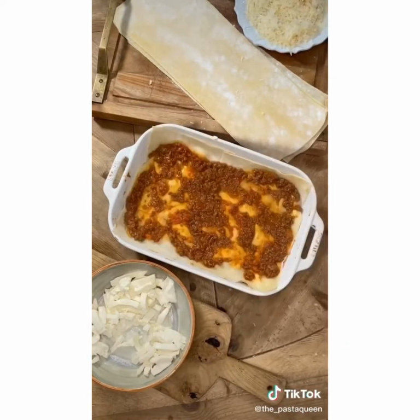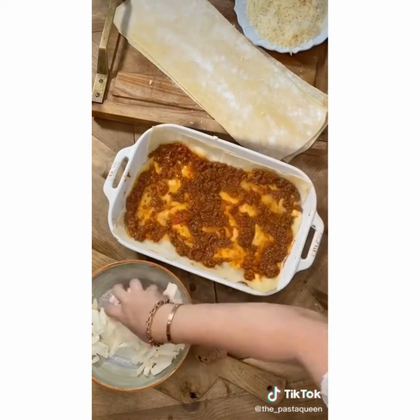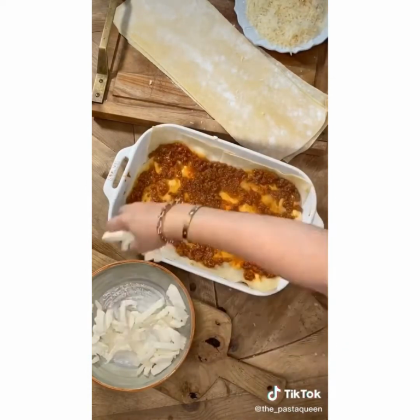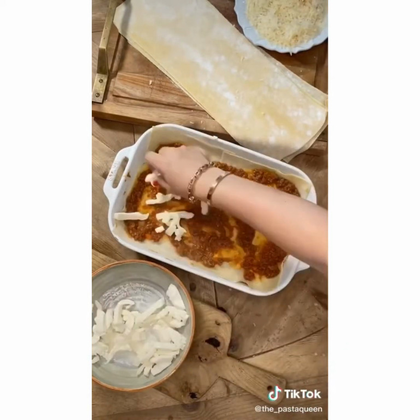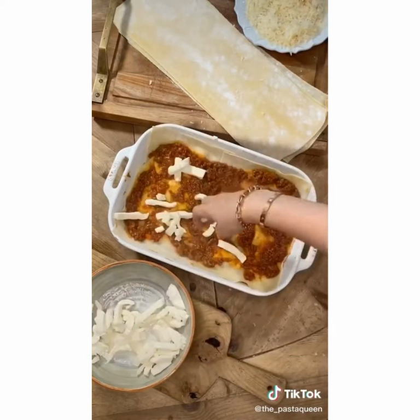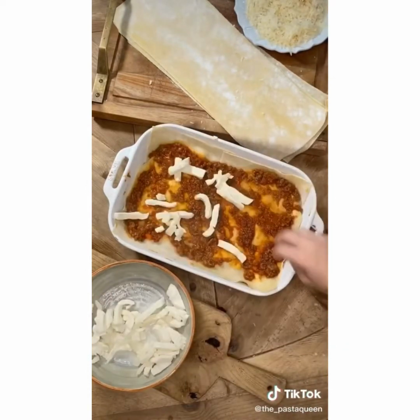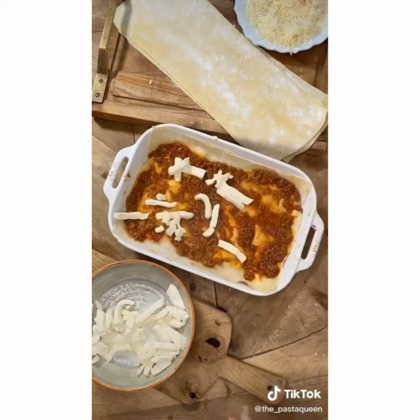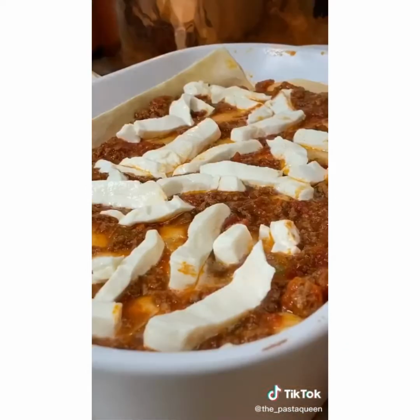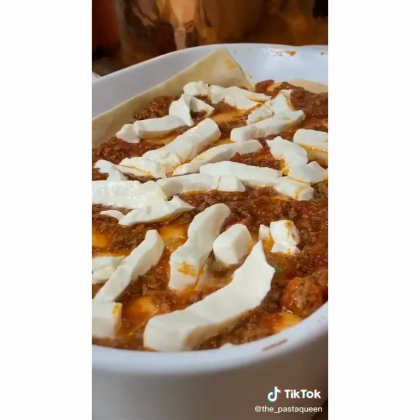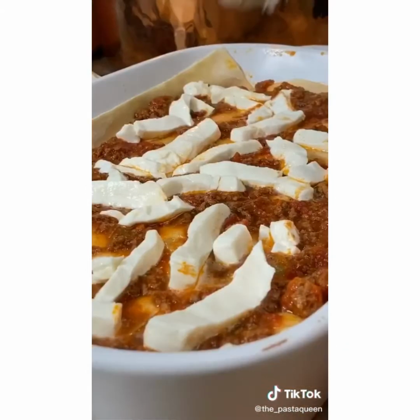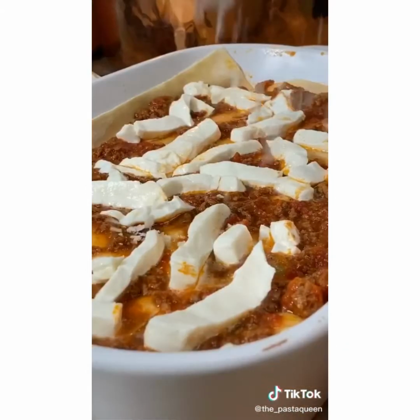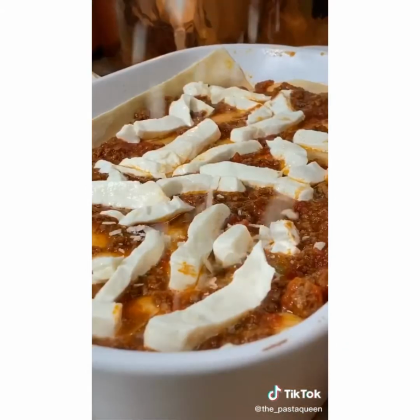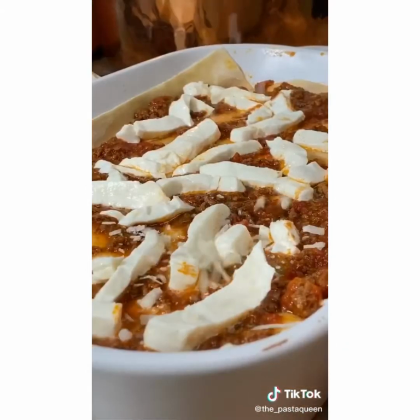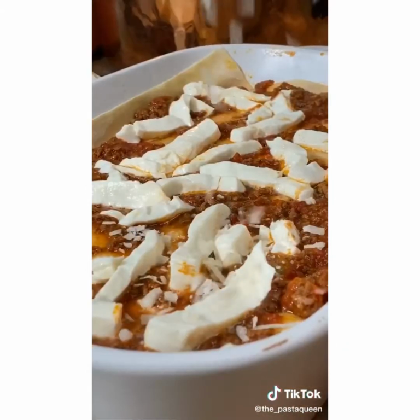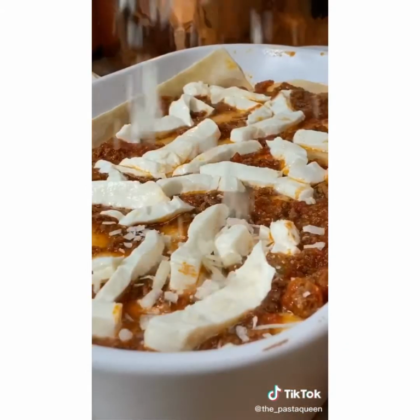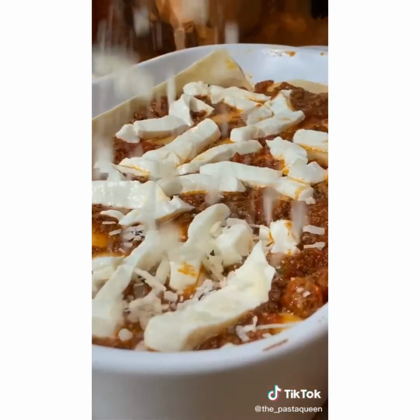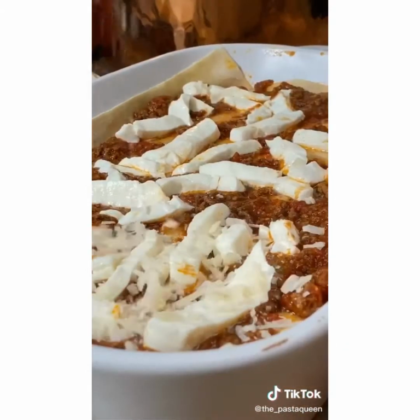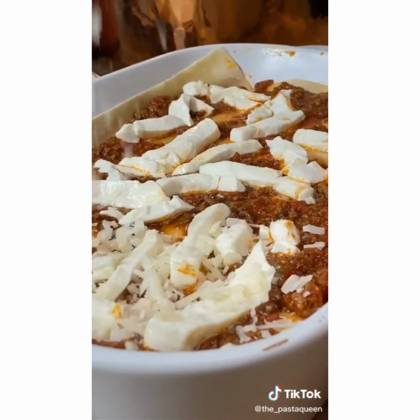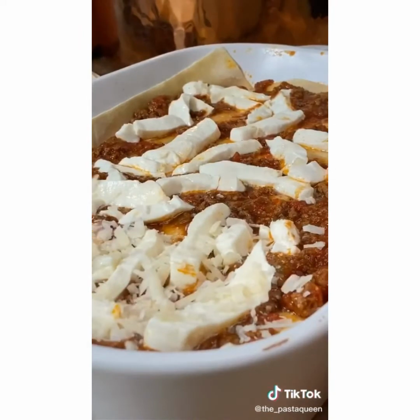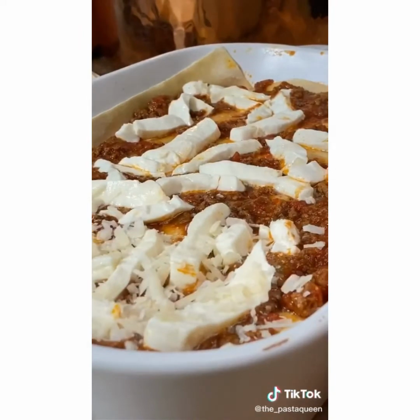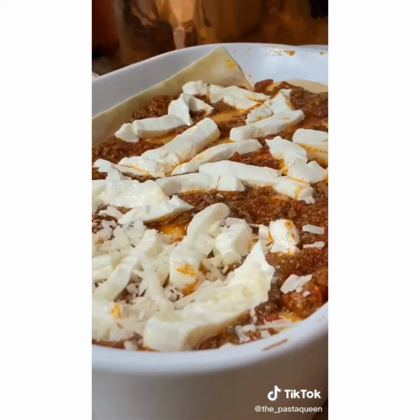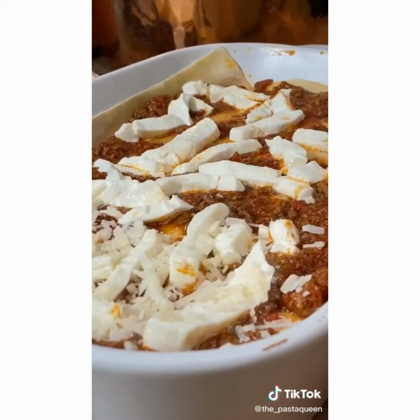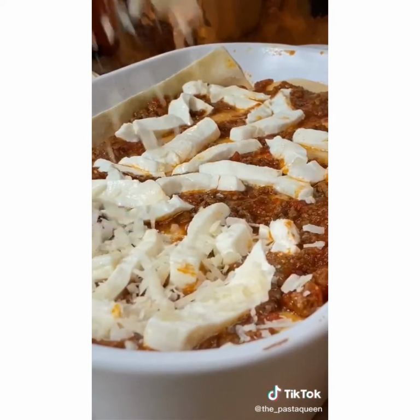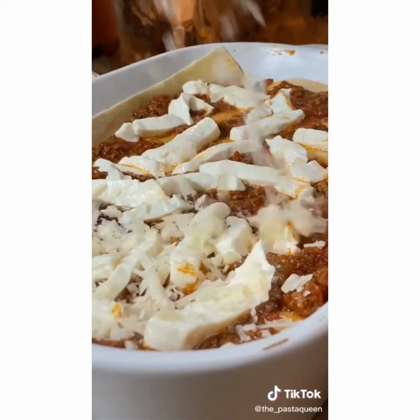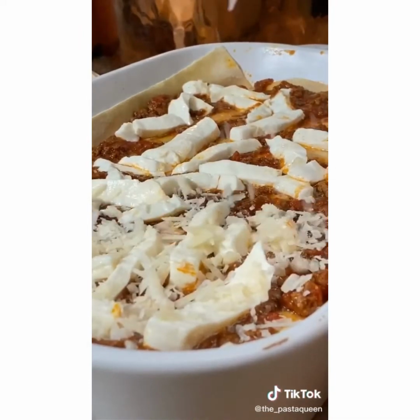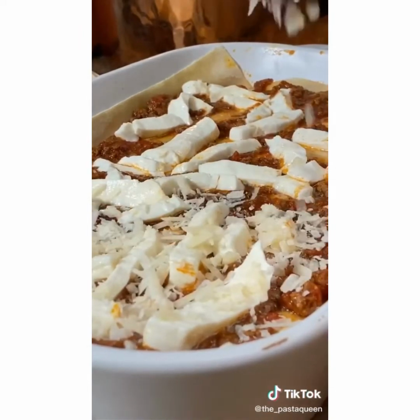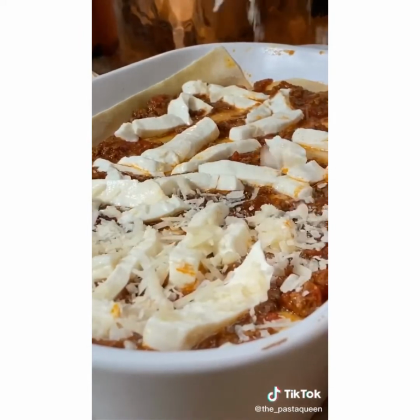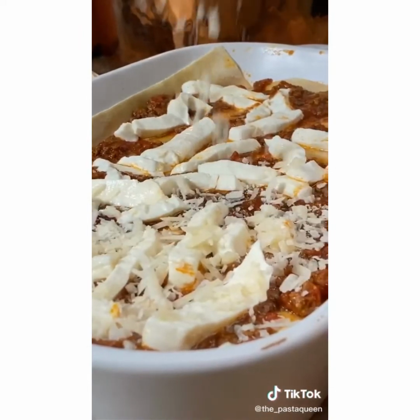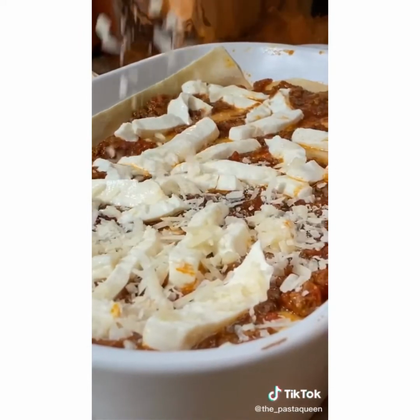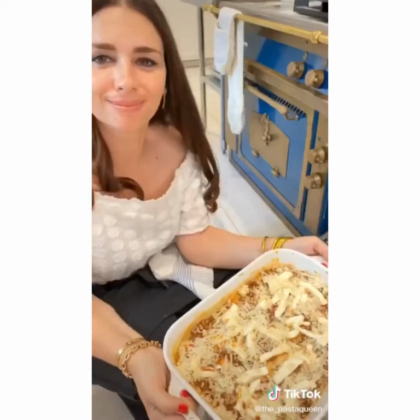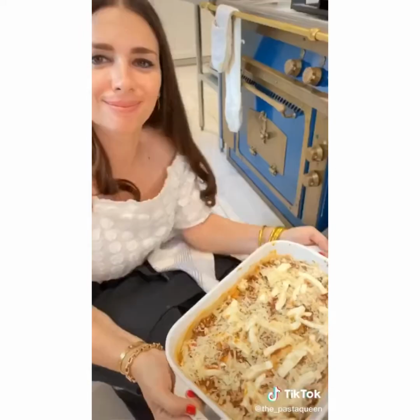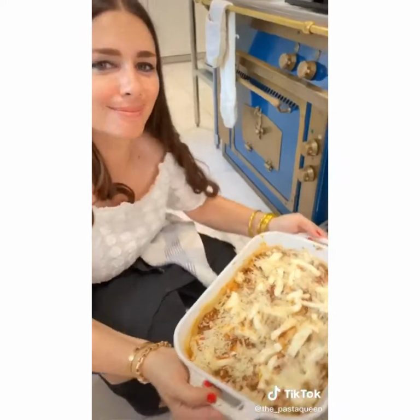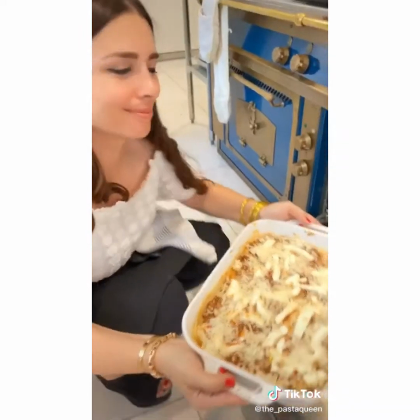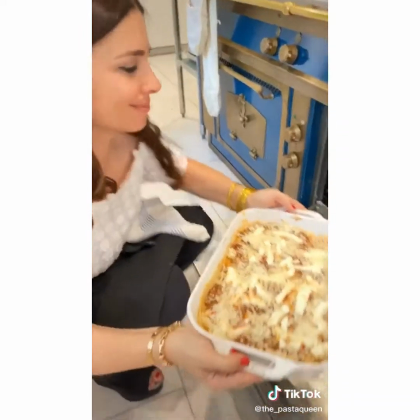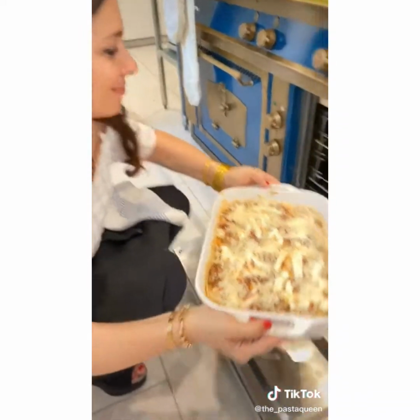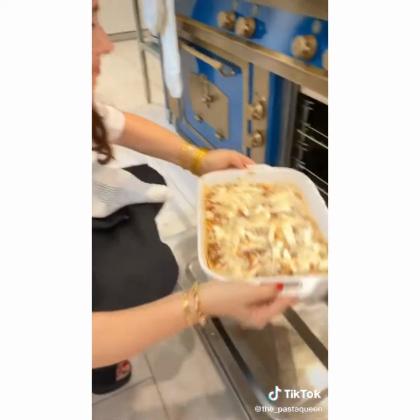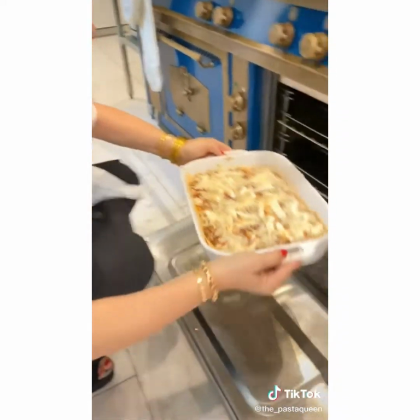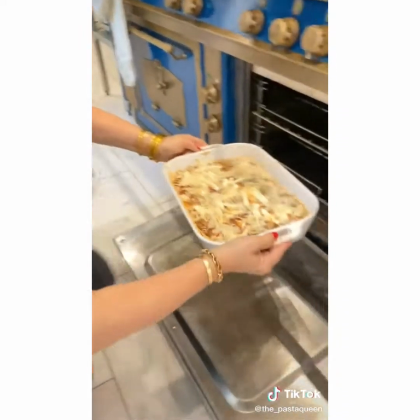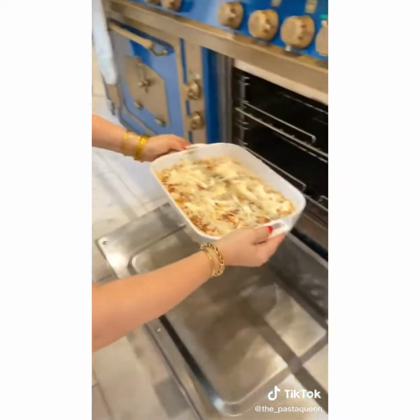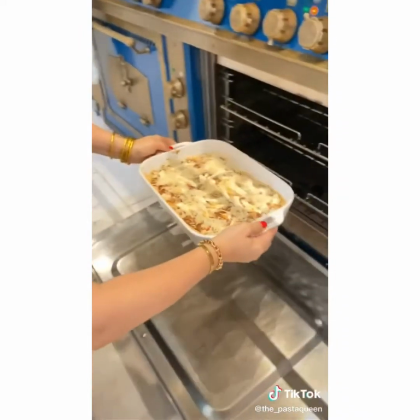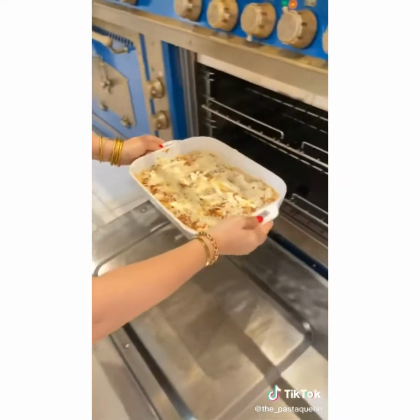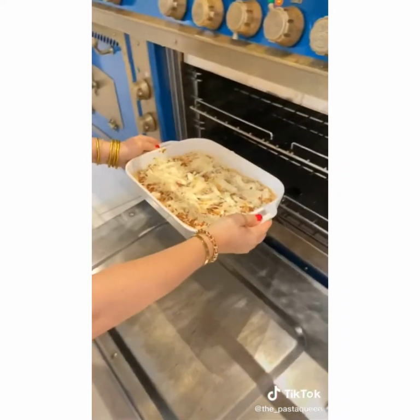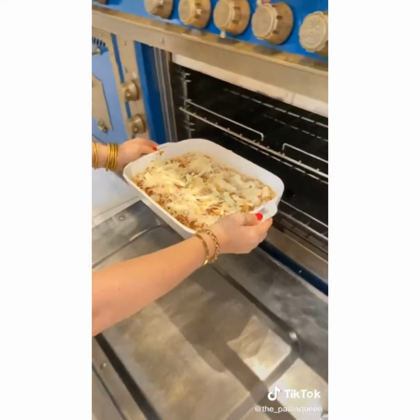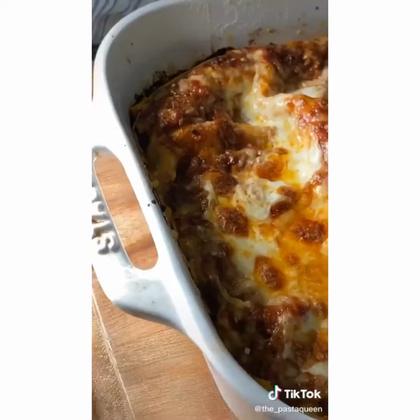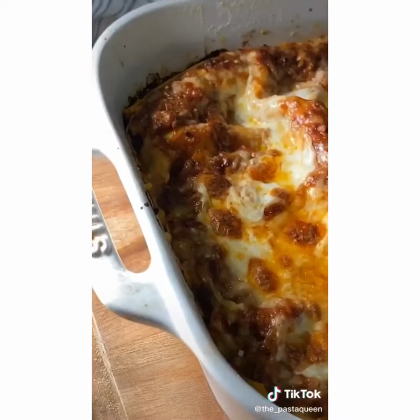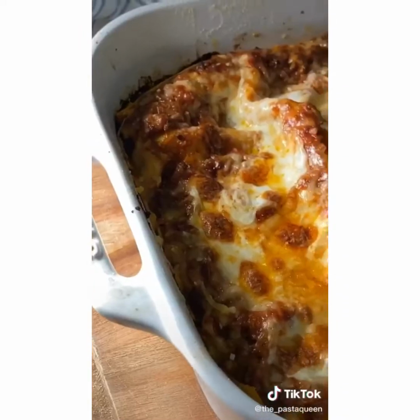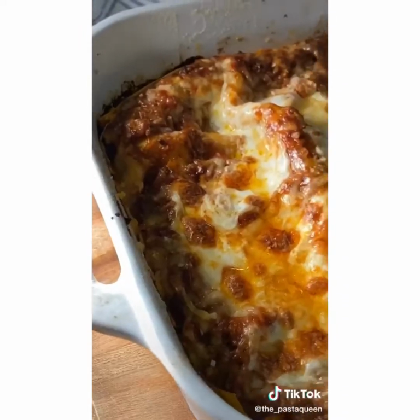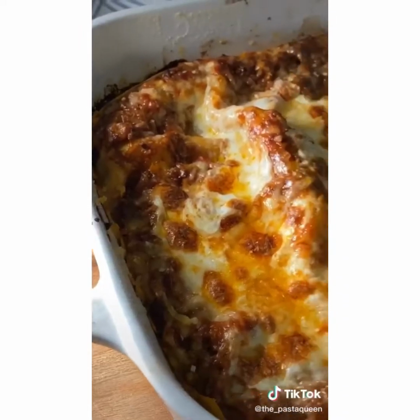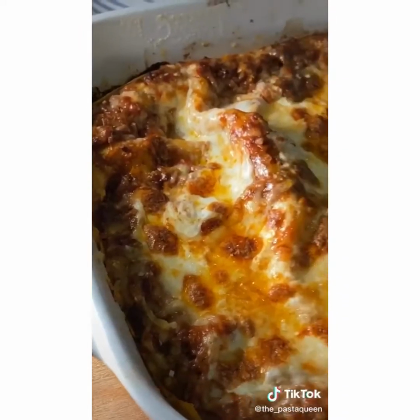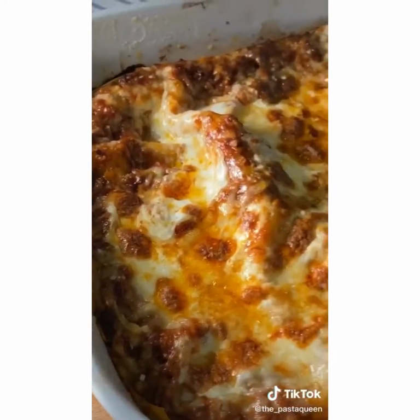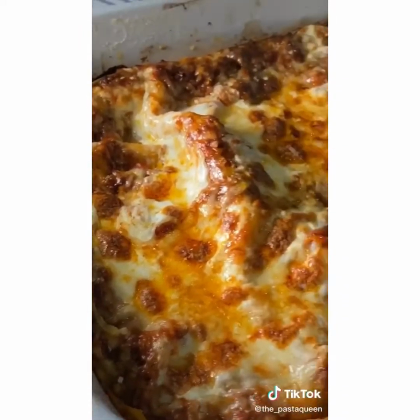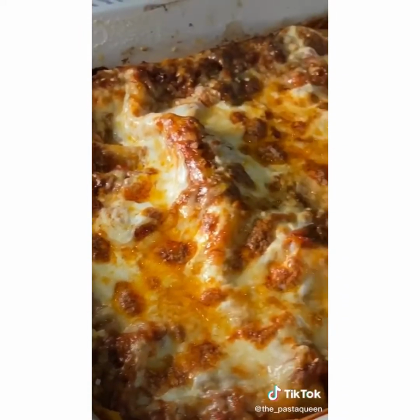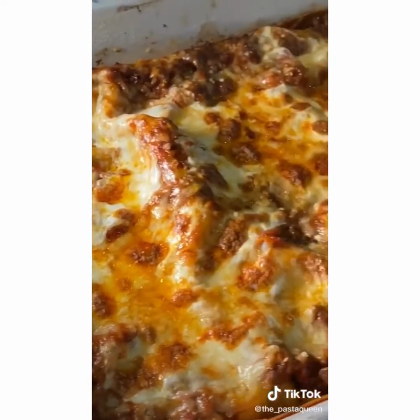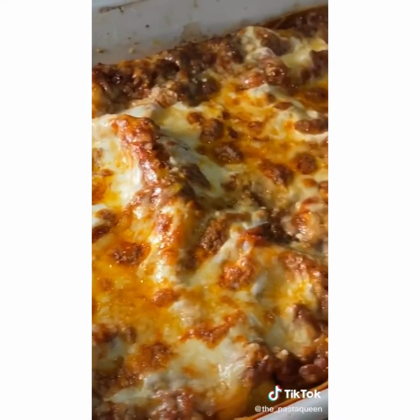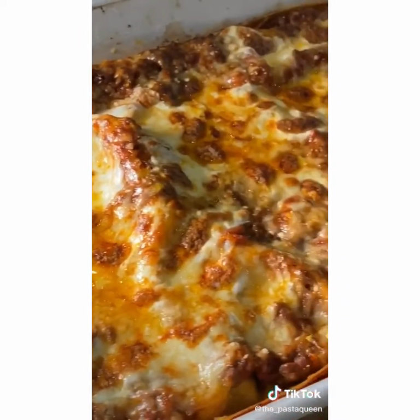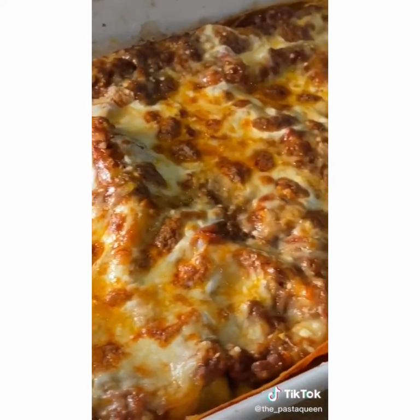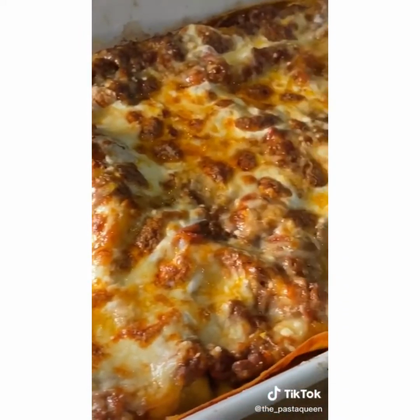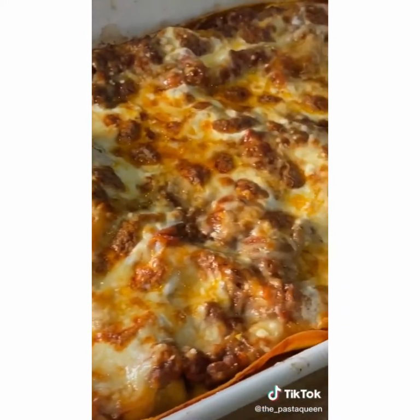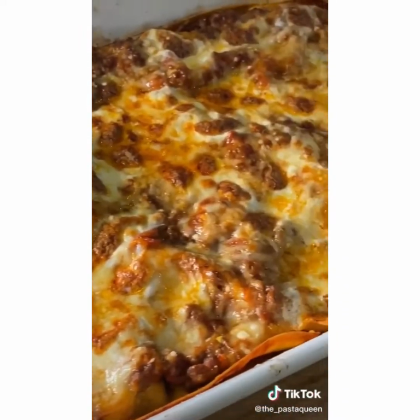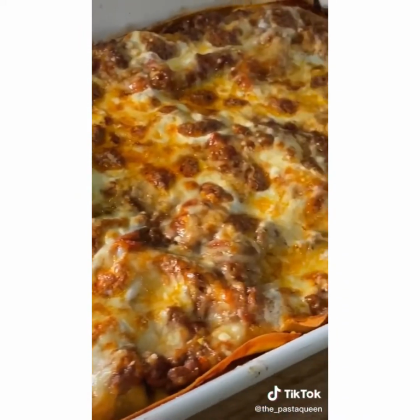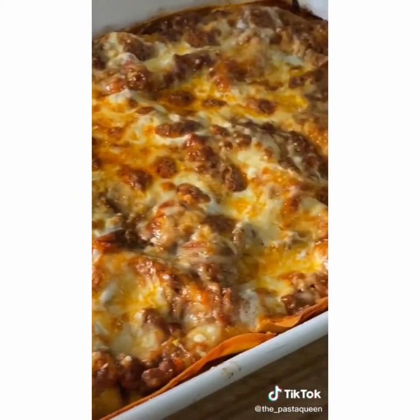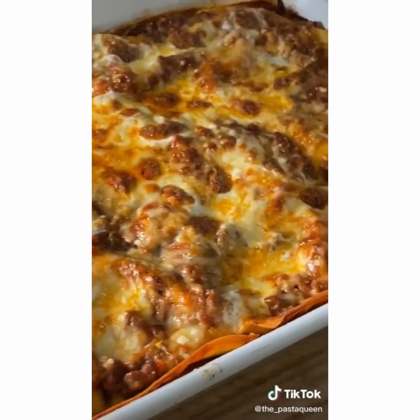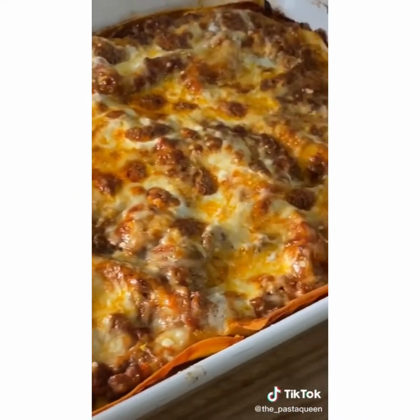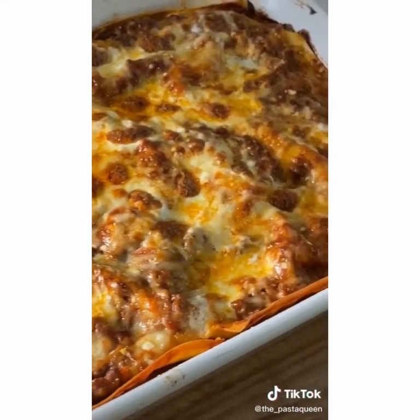When you get to the top layer, go crazy with the cheese! Bake at 390 for 45 minutes. Just gorgeous!